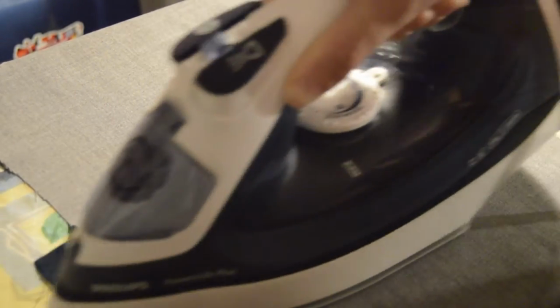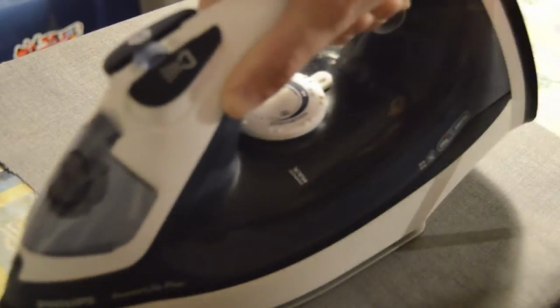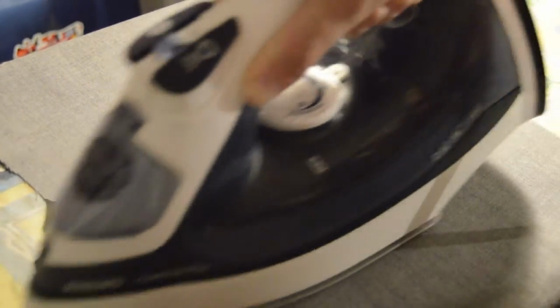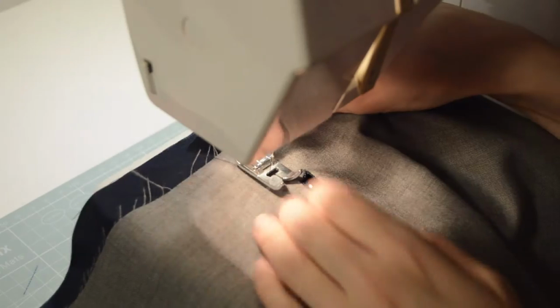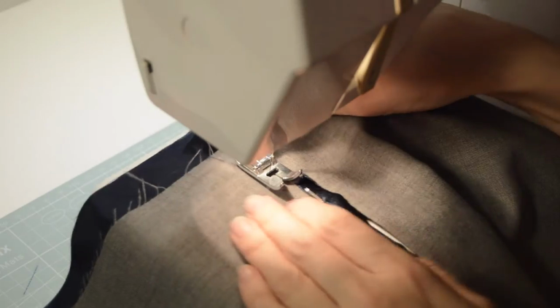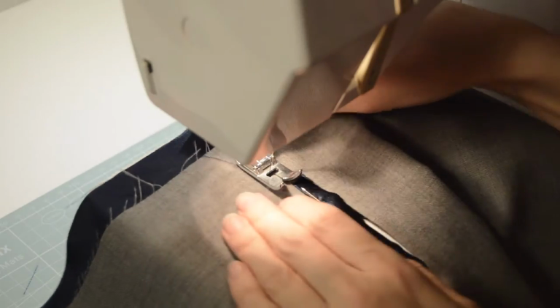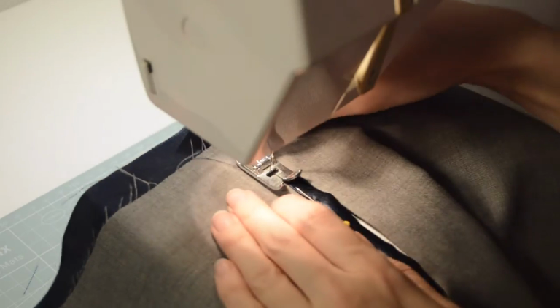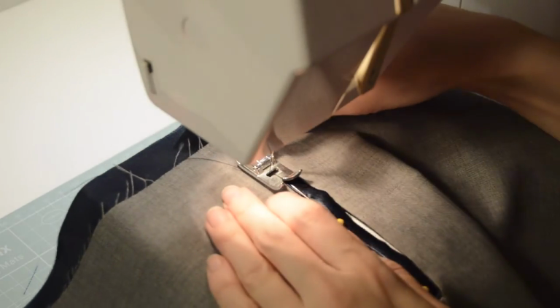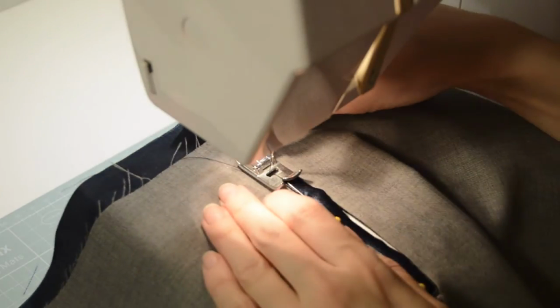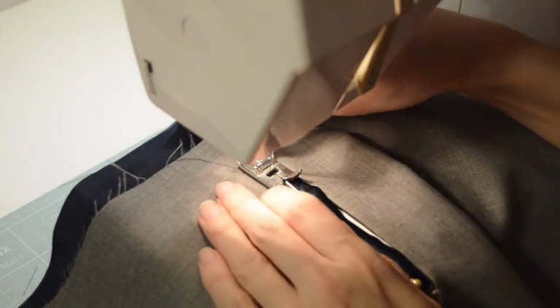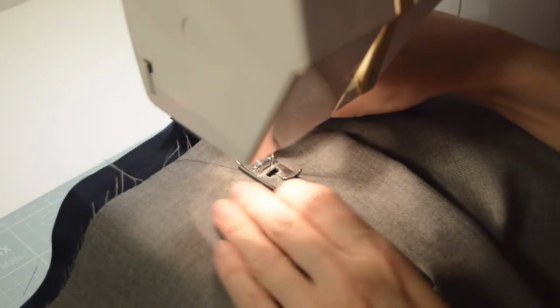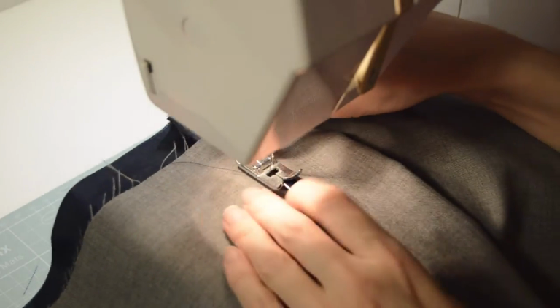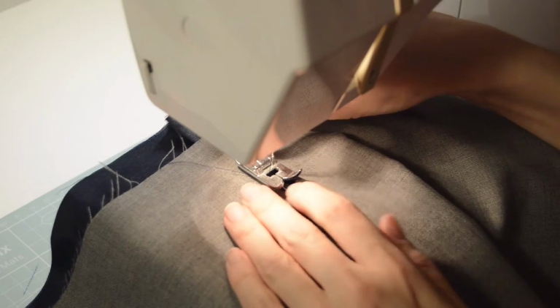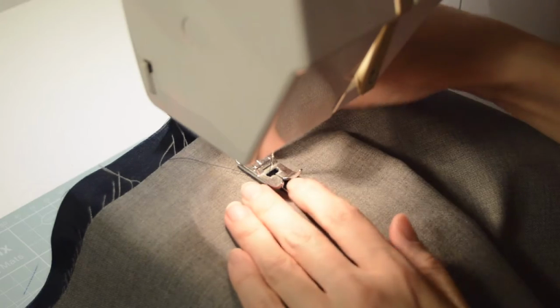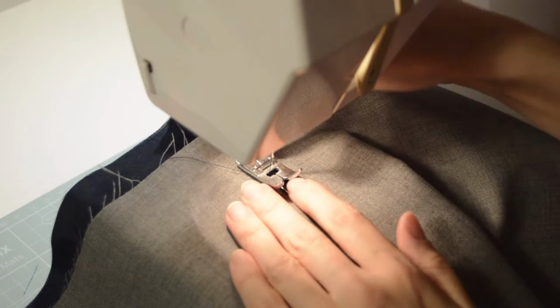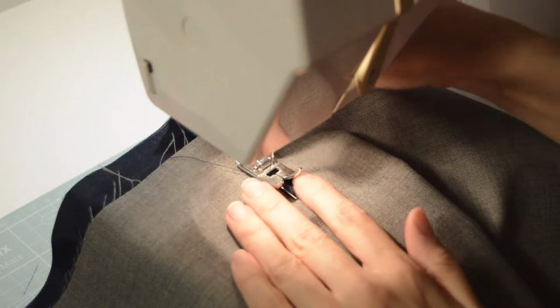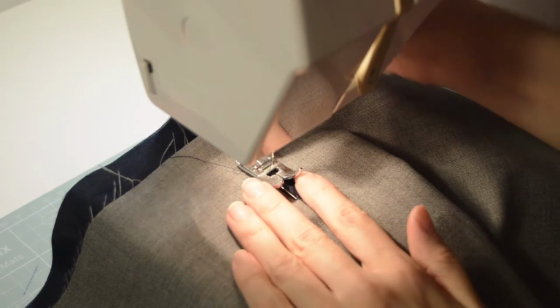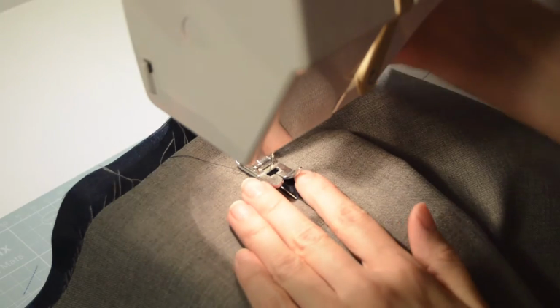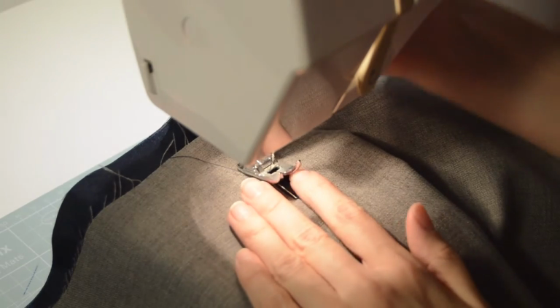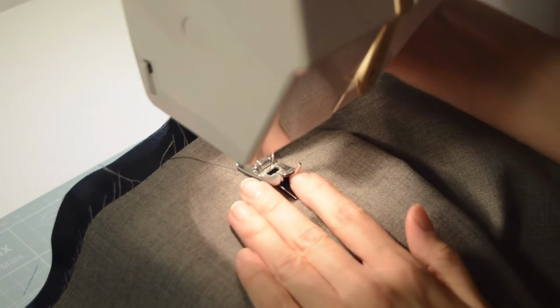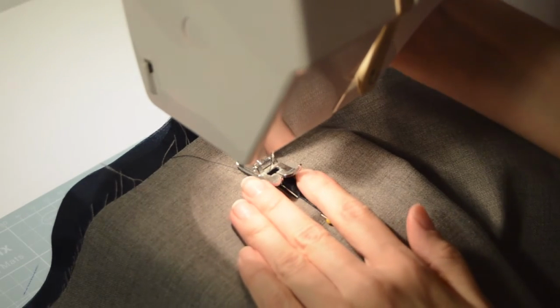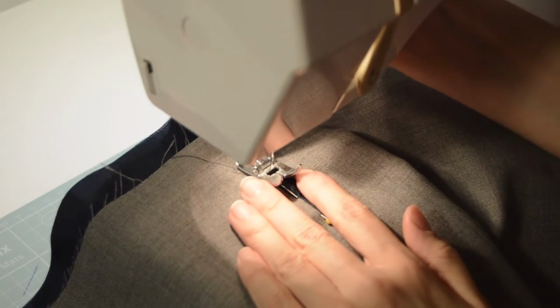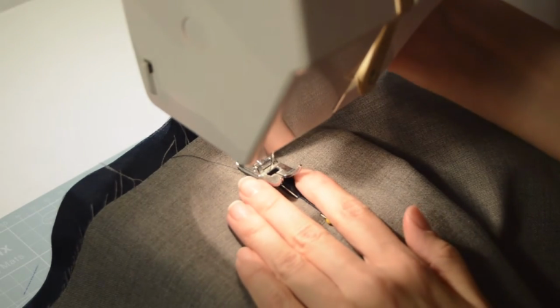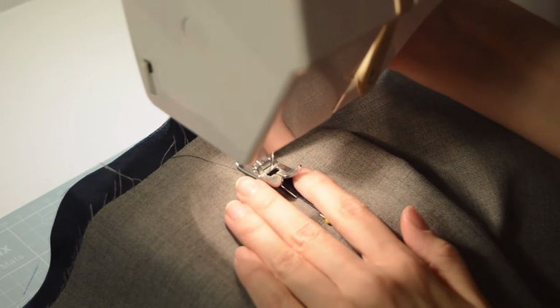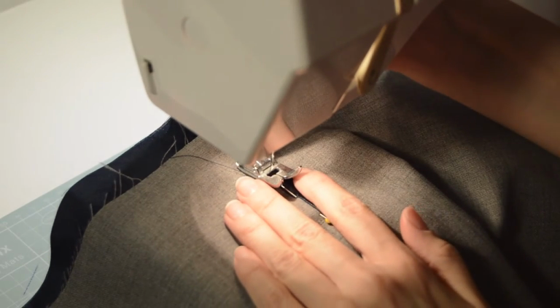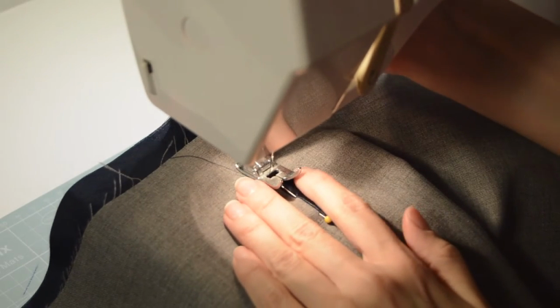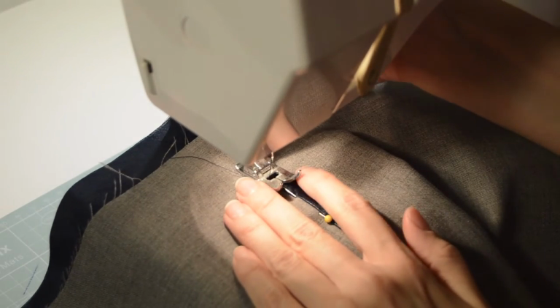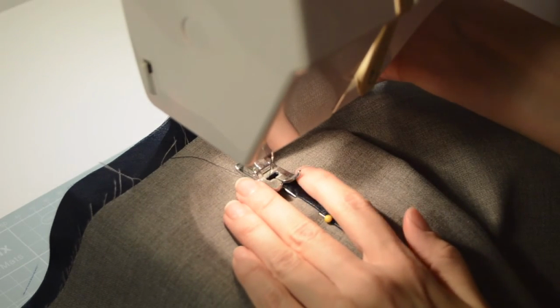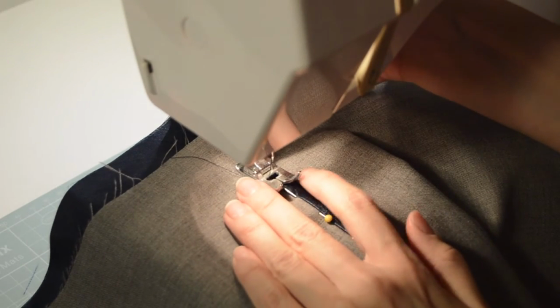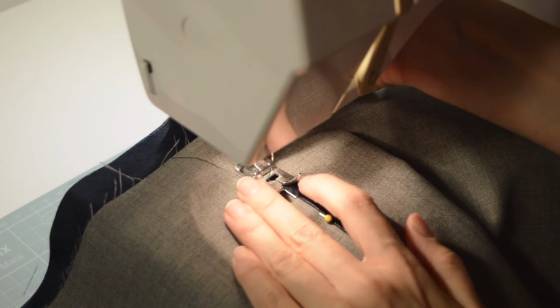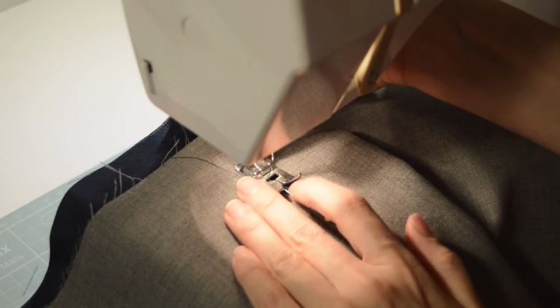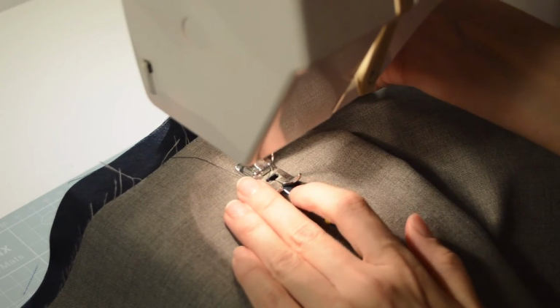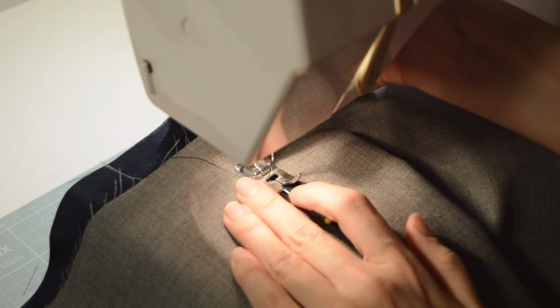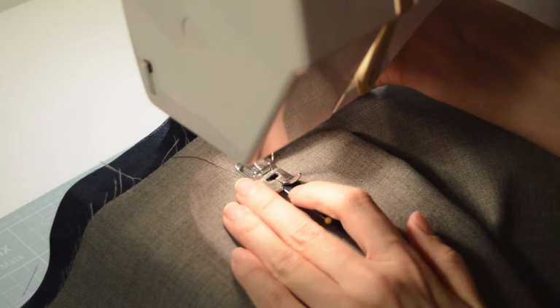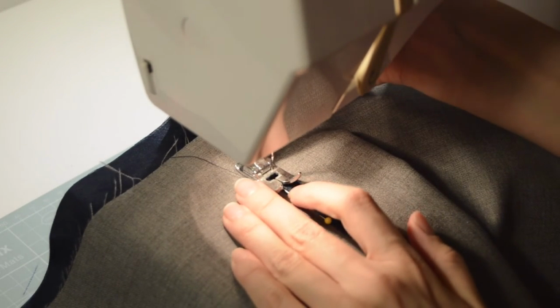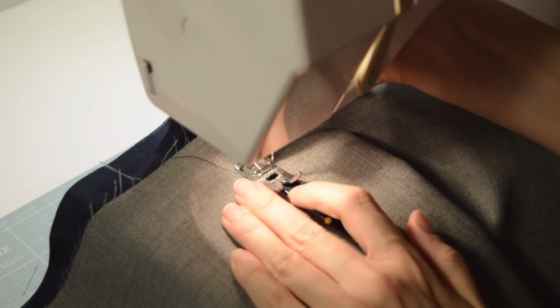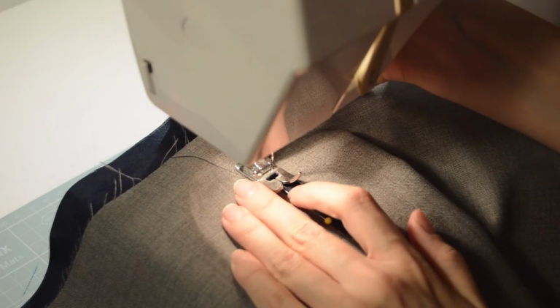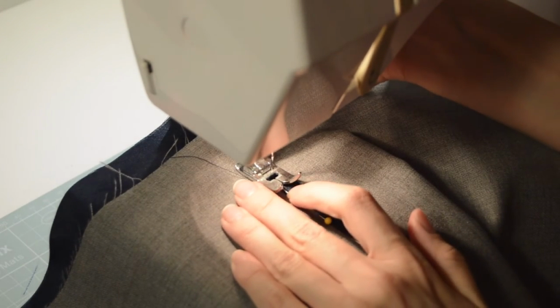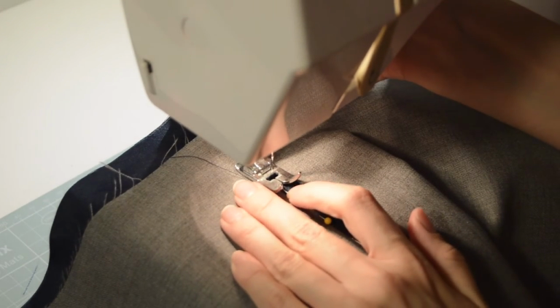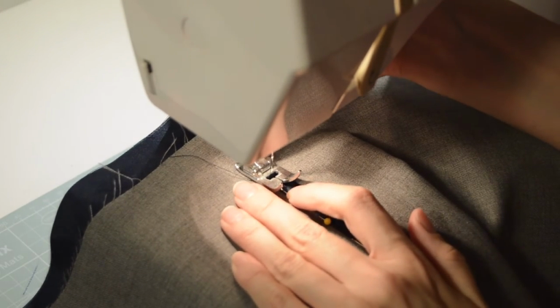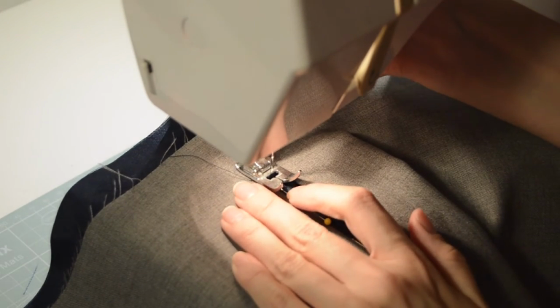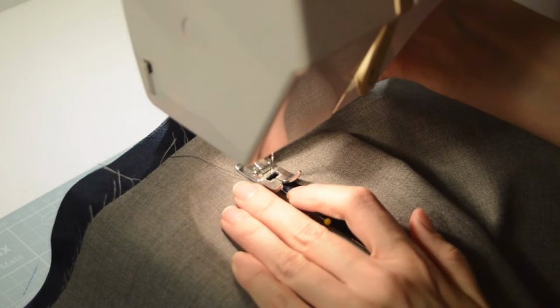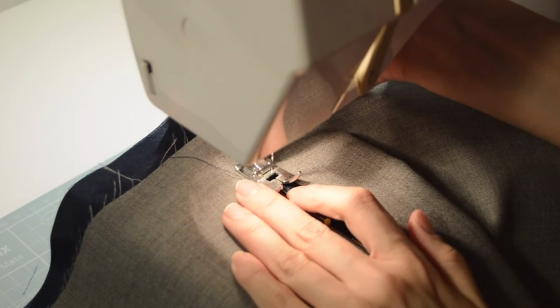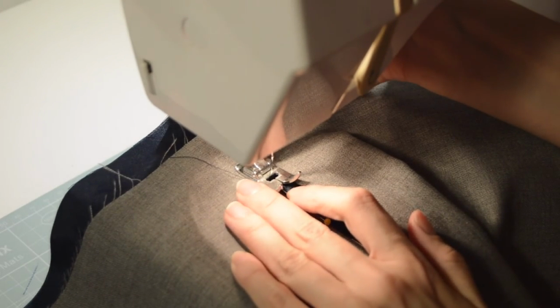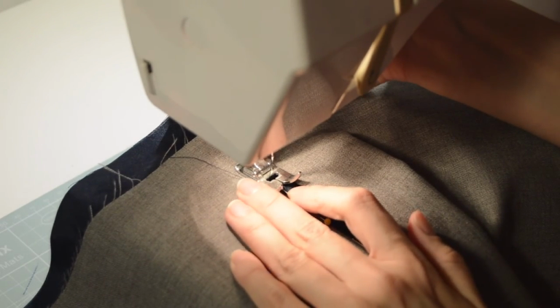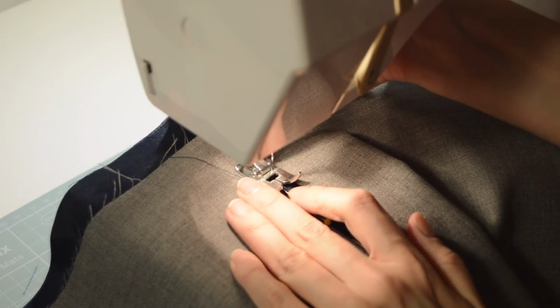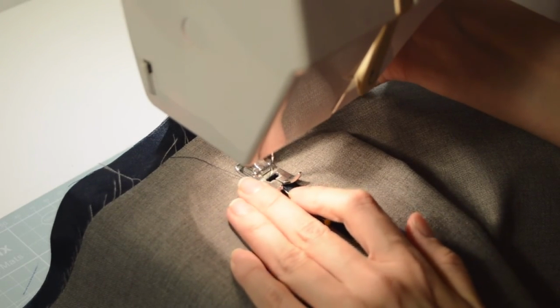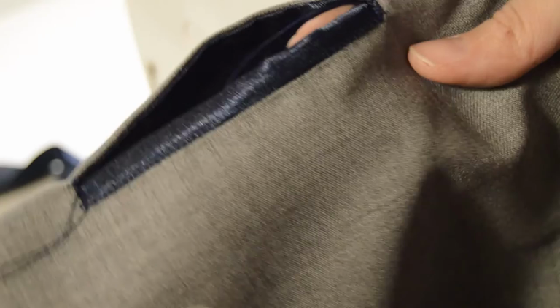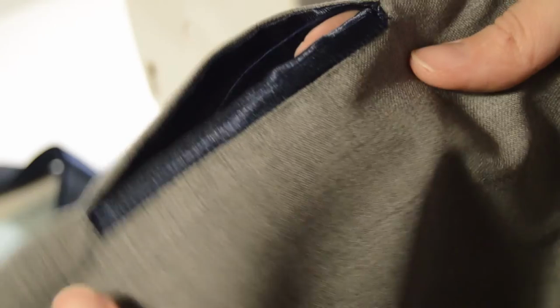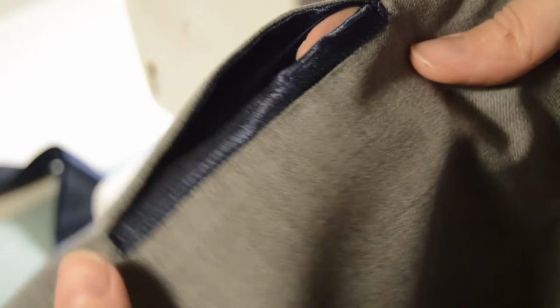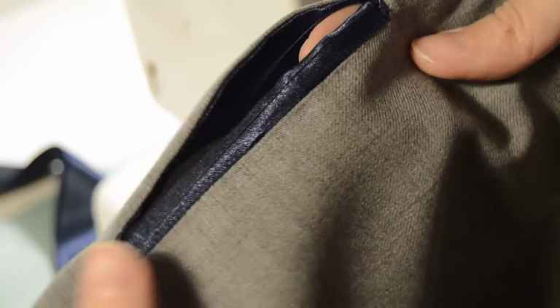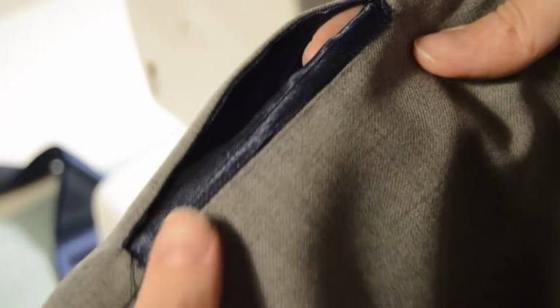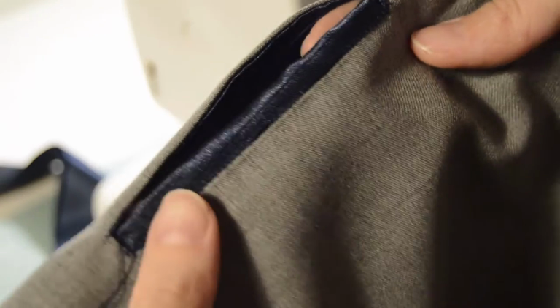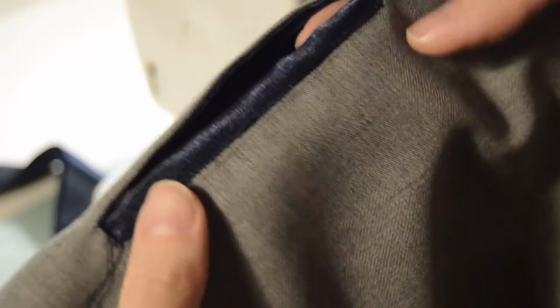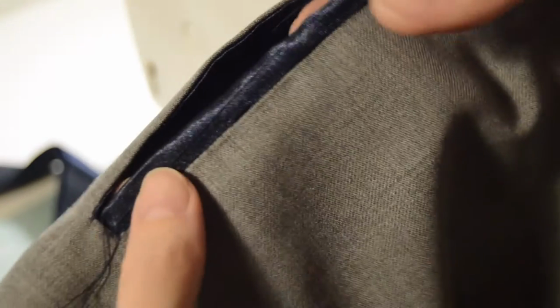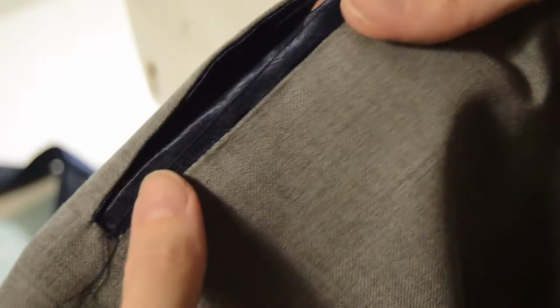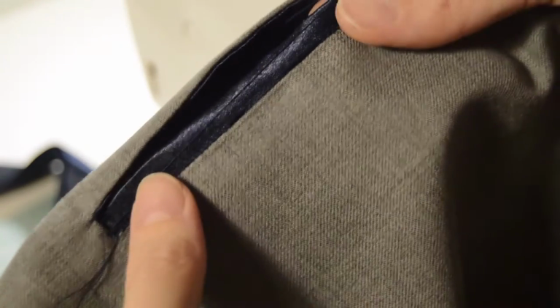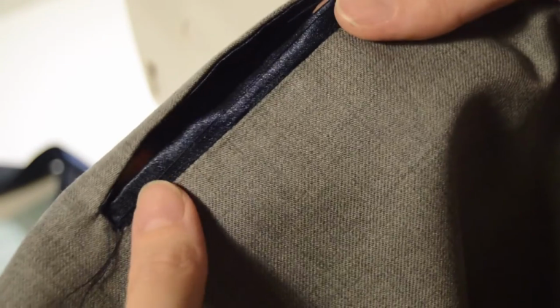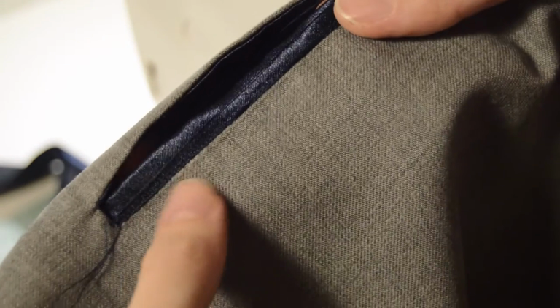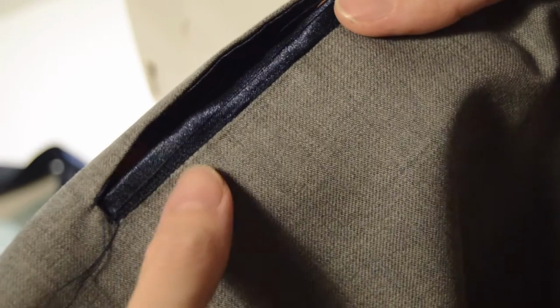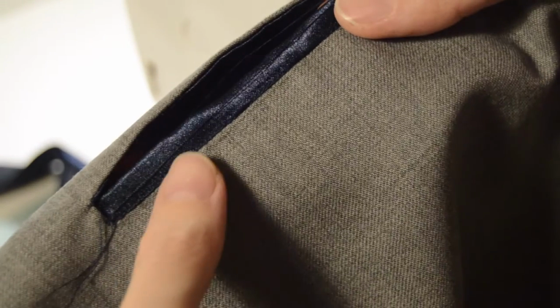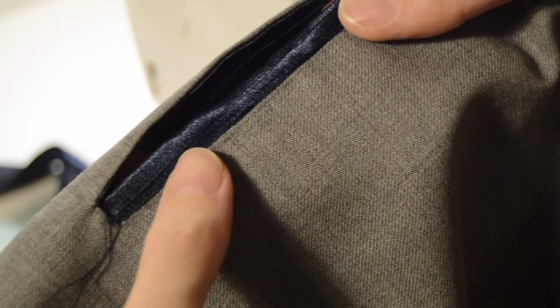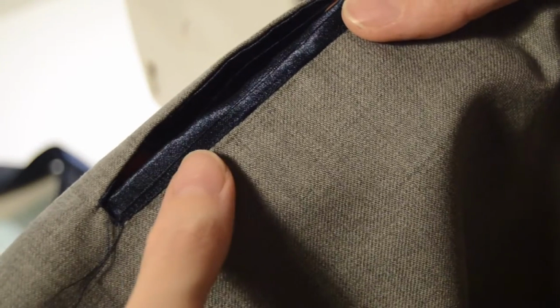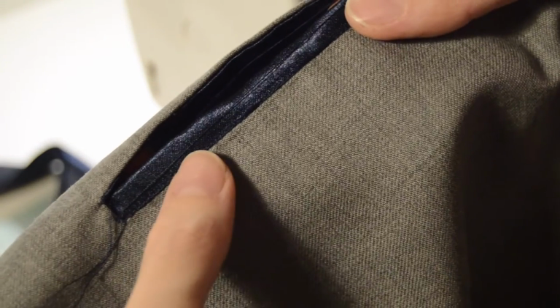To make sure it doesn't move, I pinned down the edge and made a seam as close as I could between the grey and blue fabric.